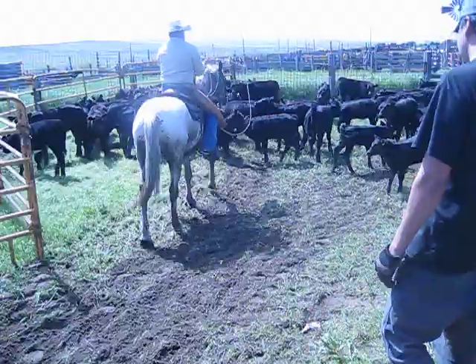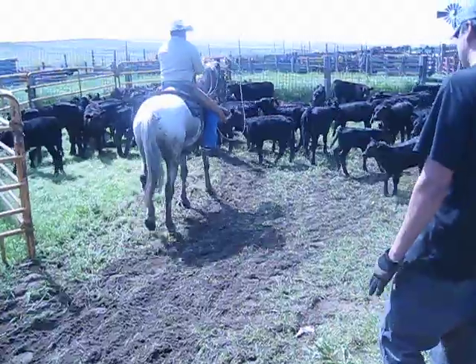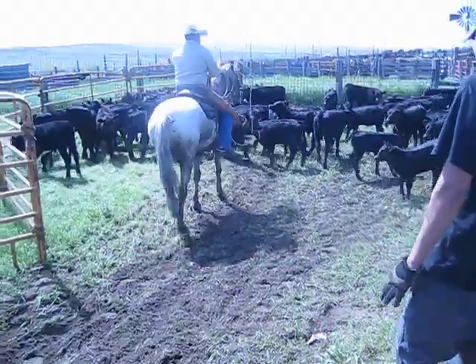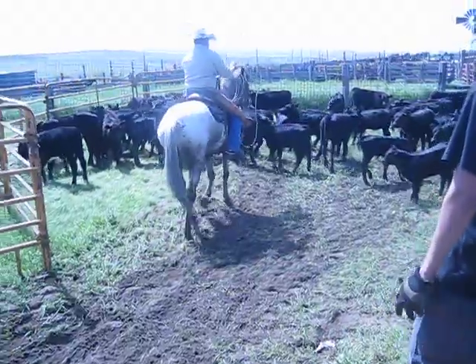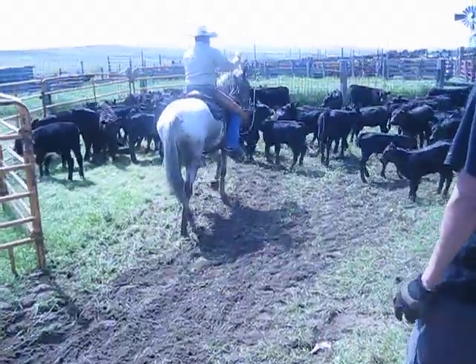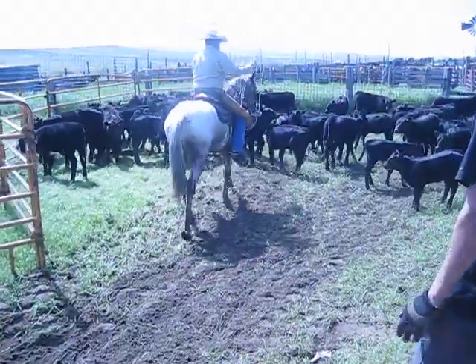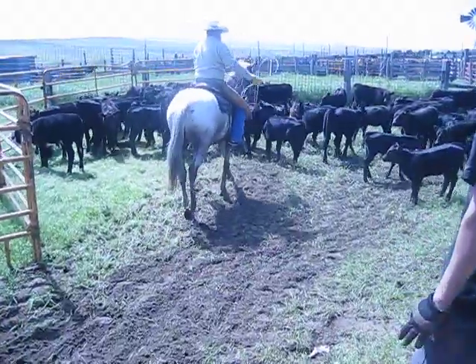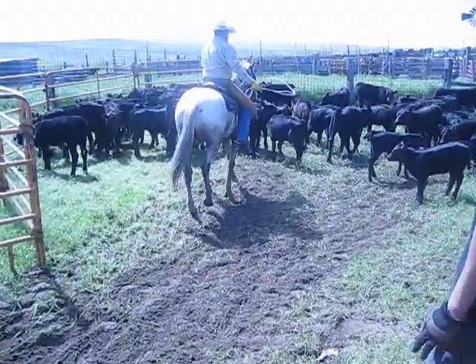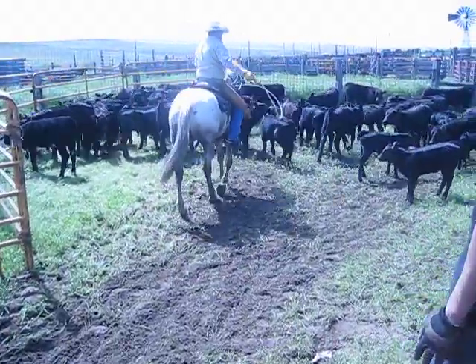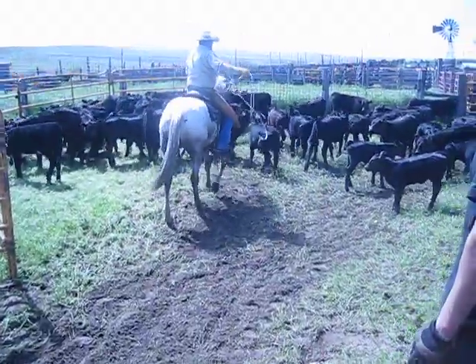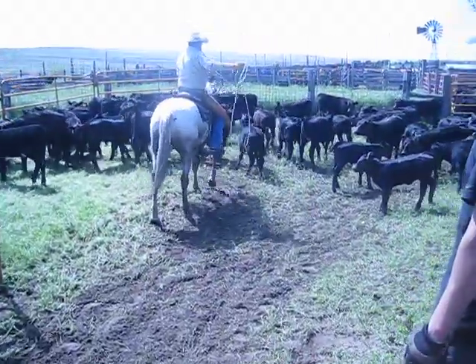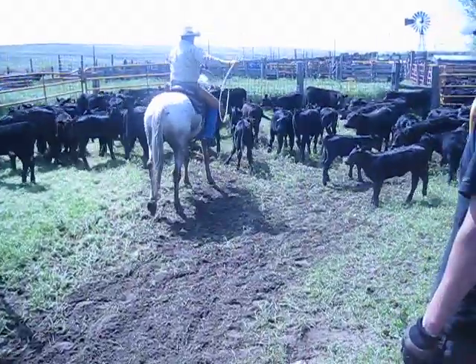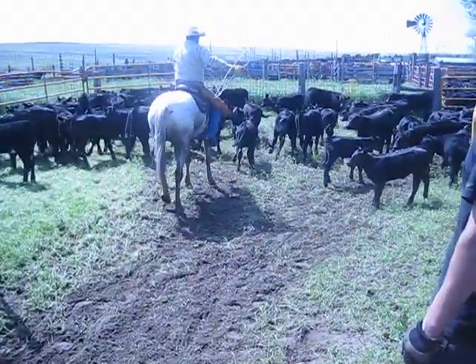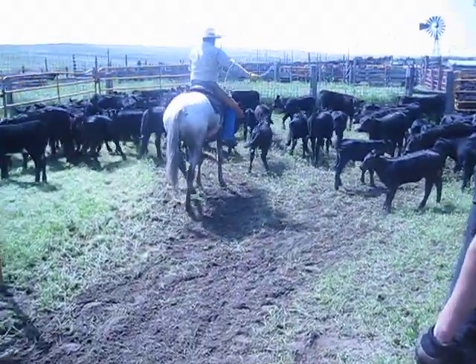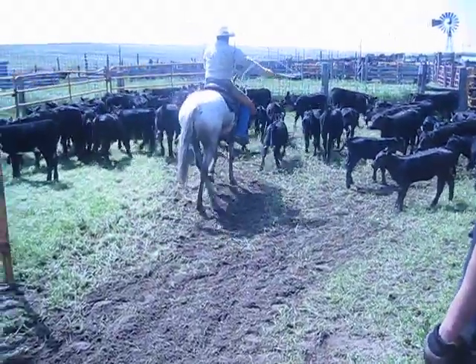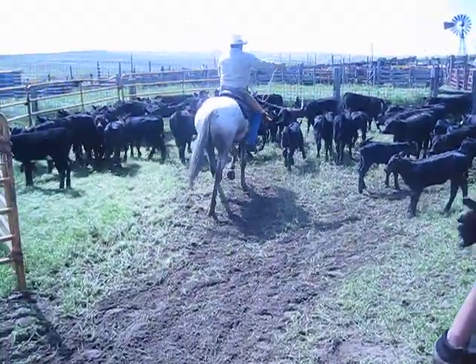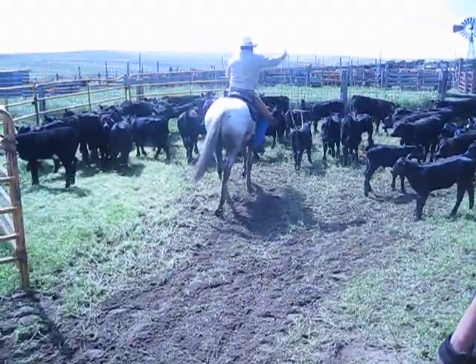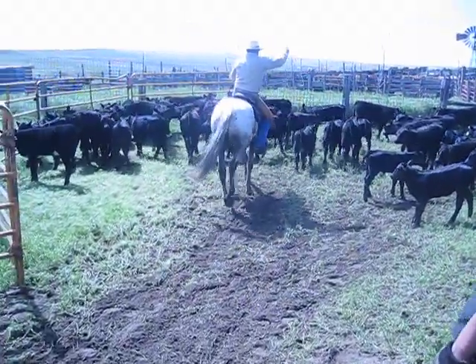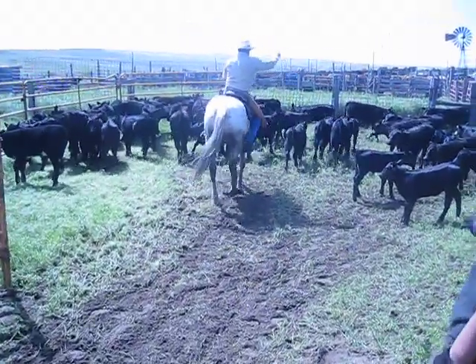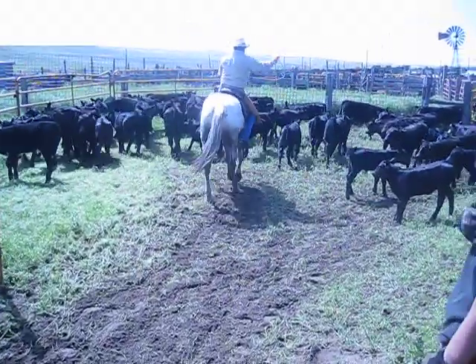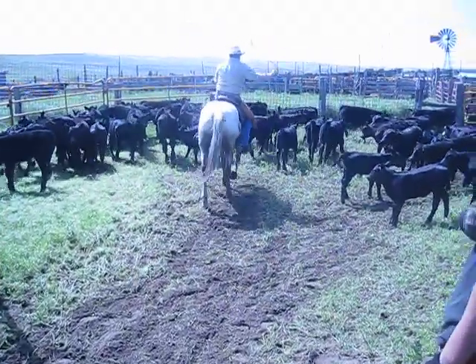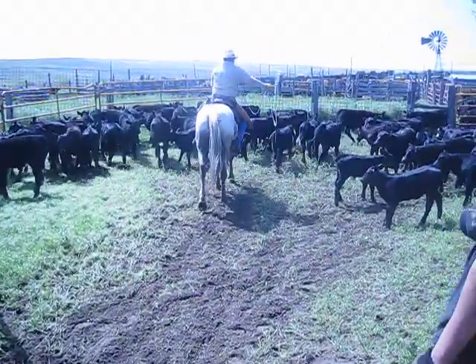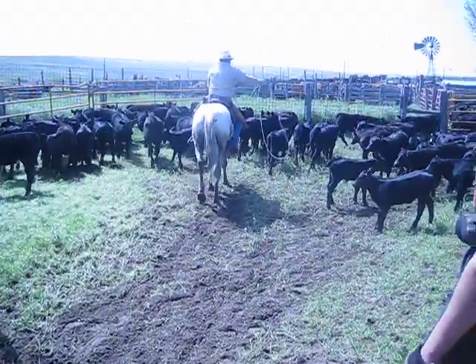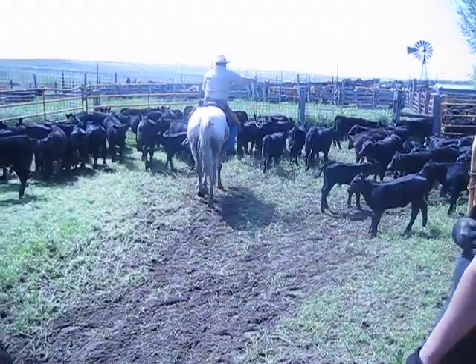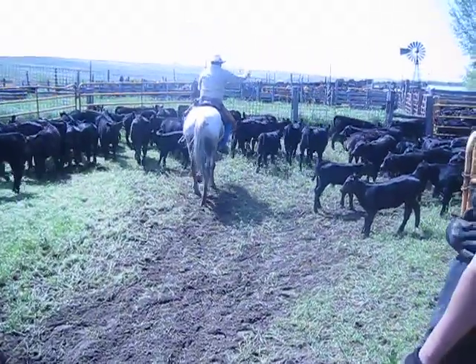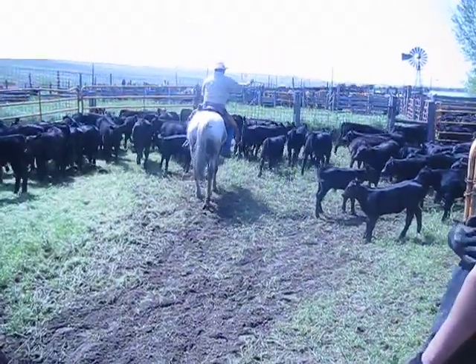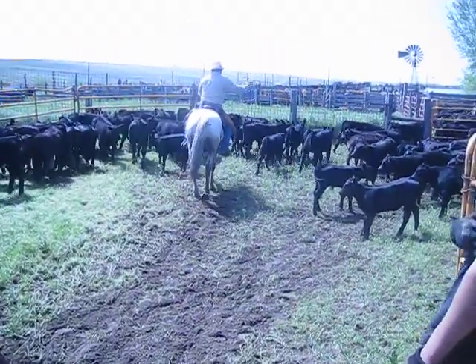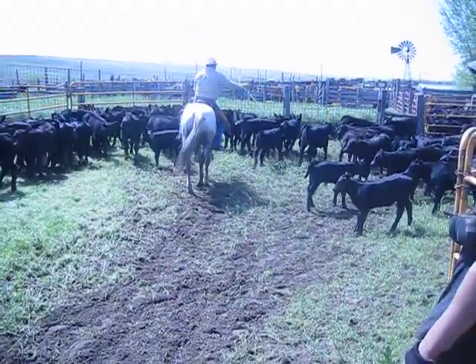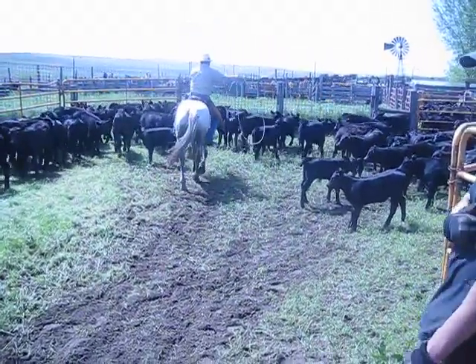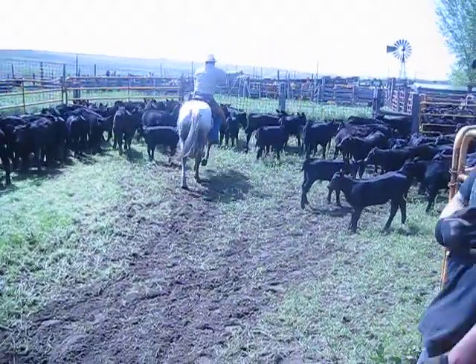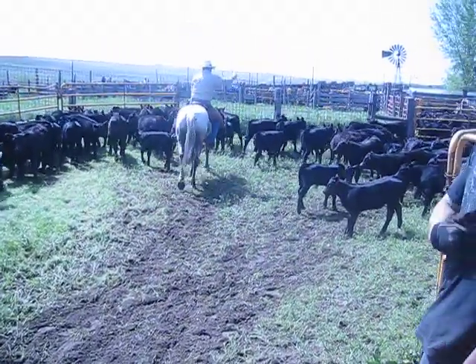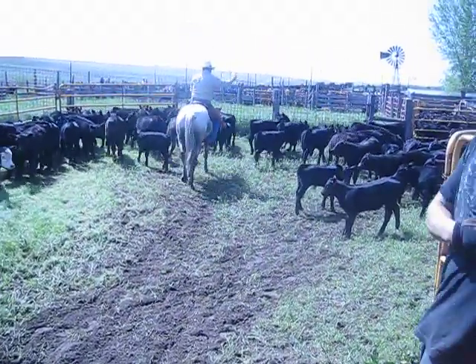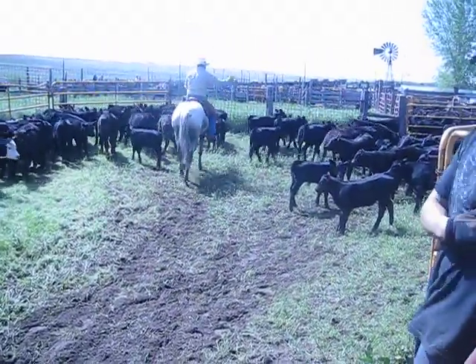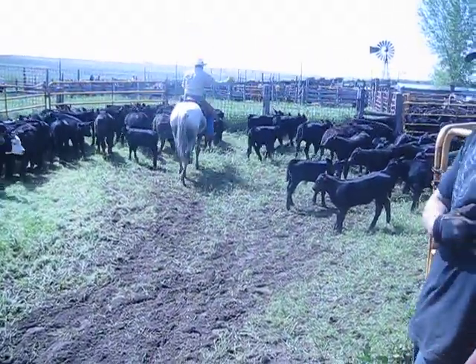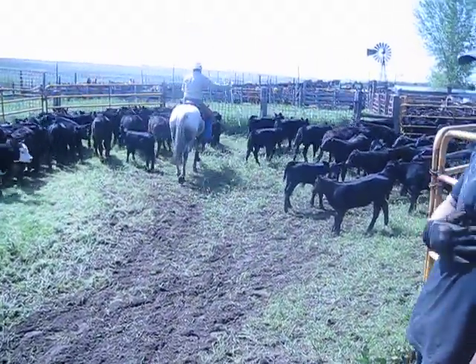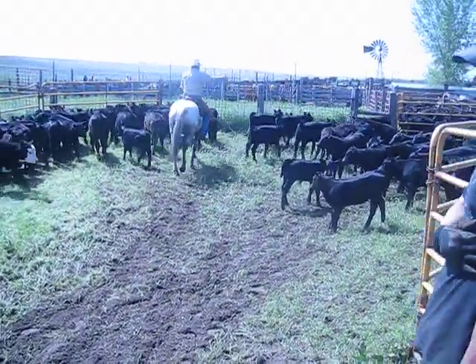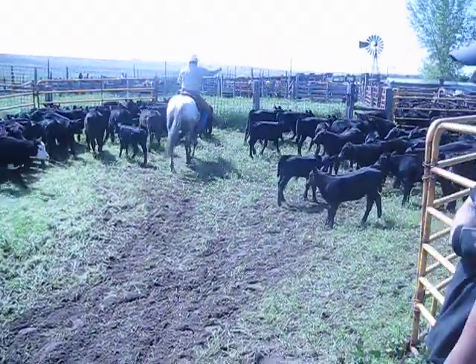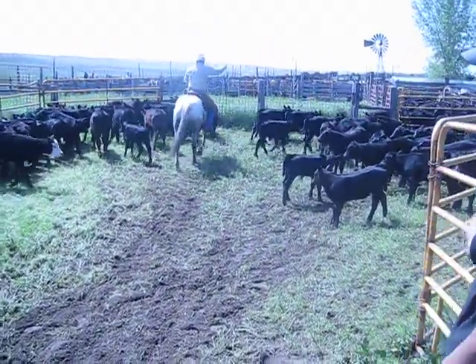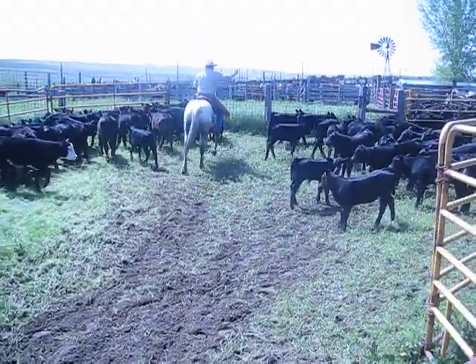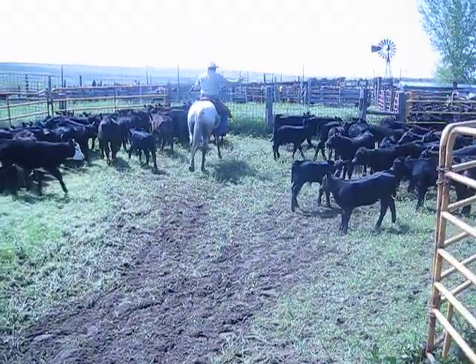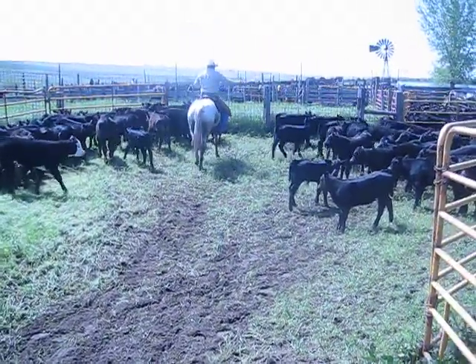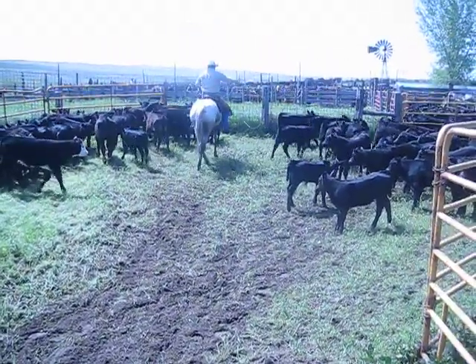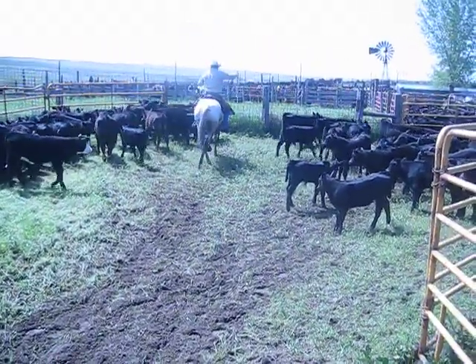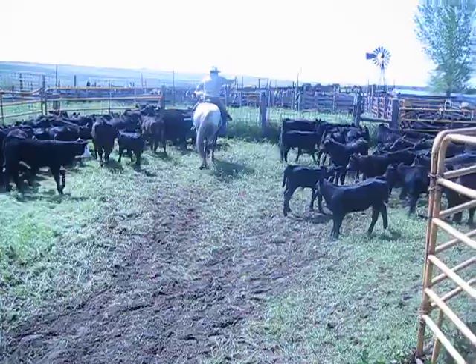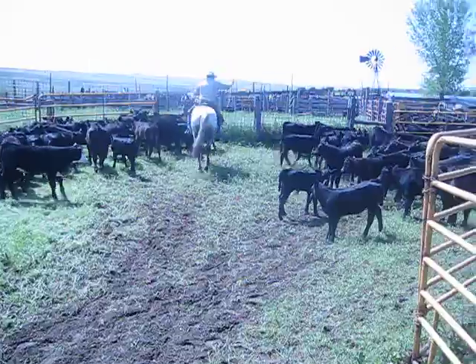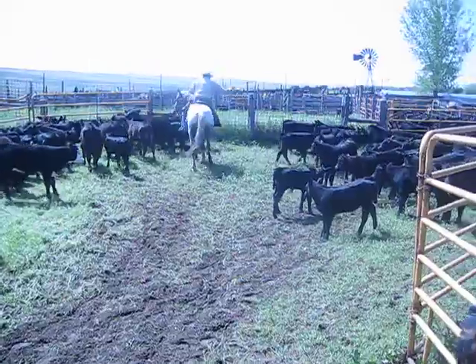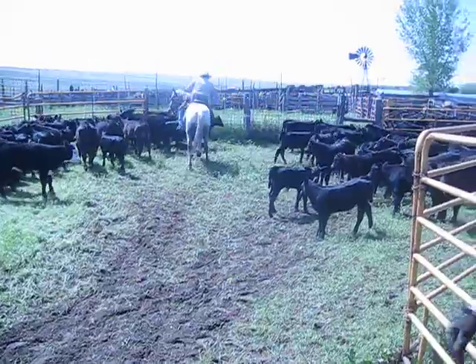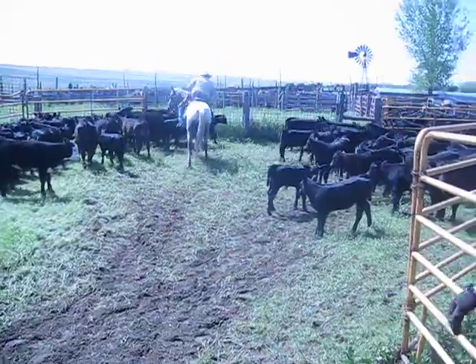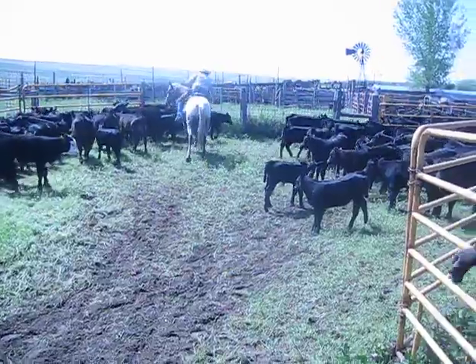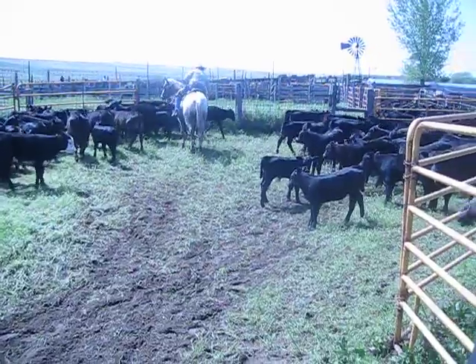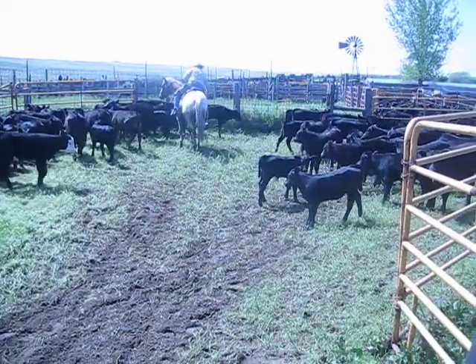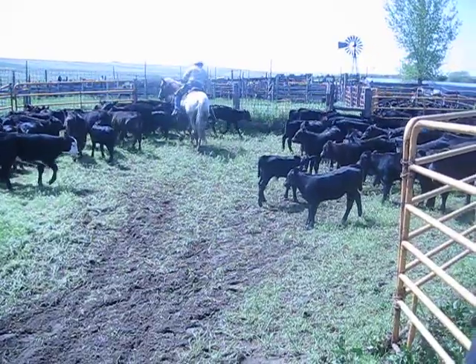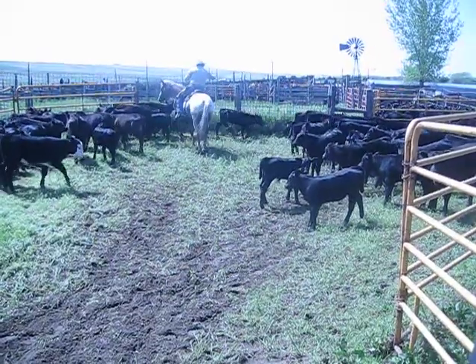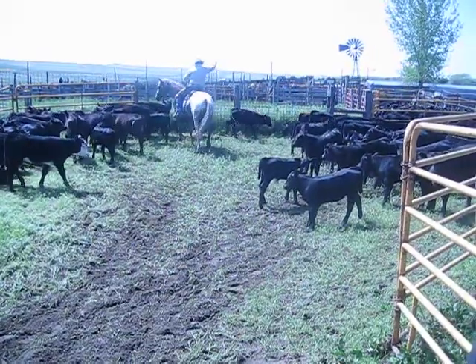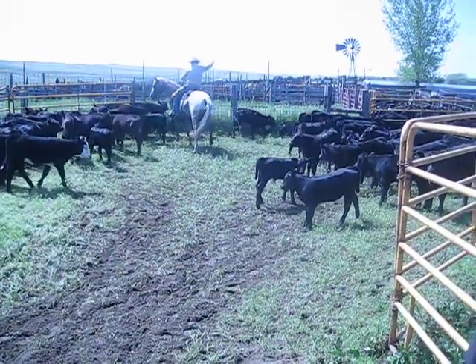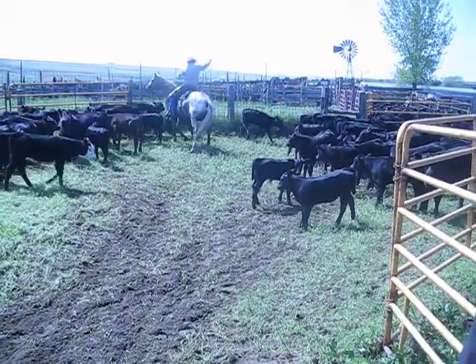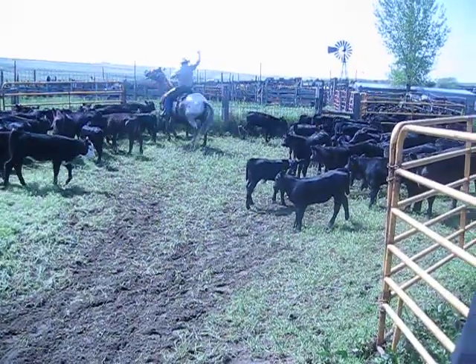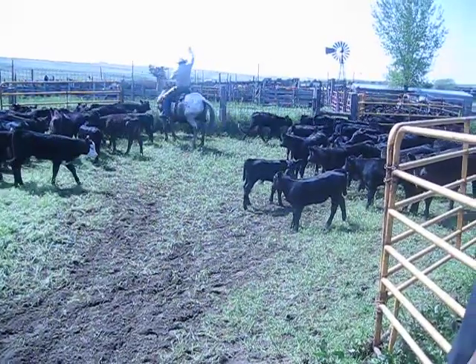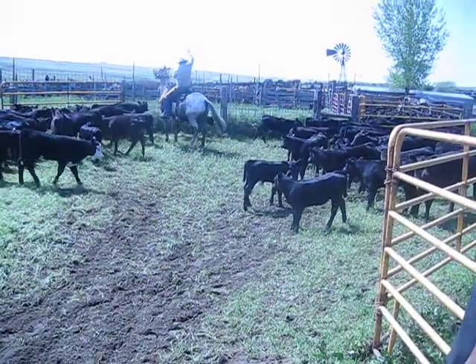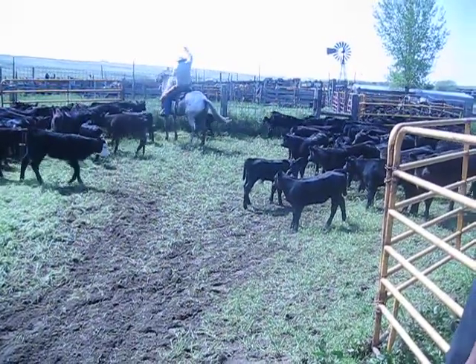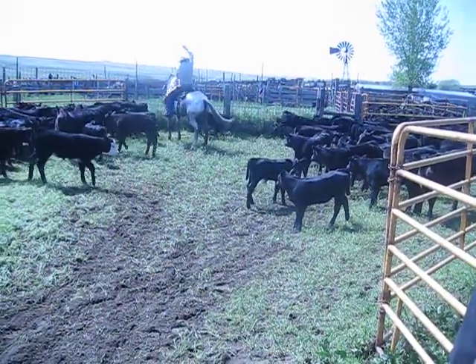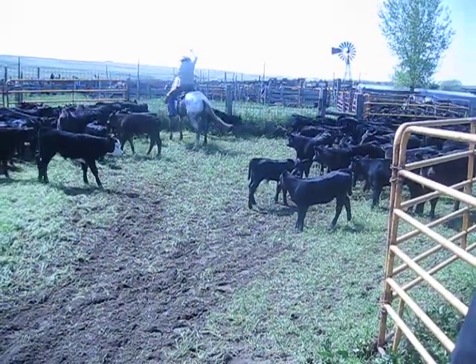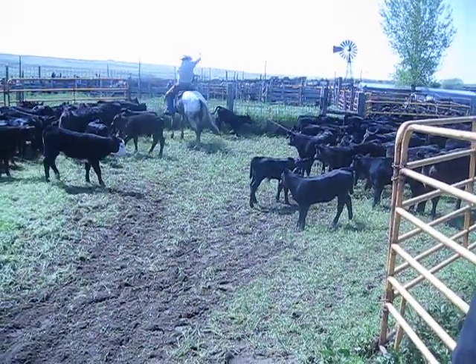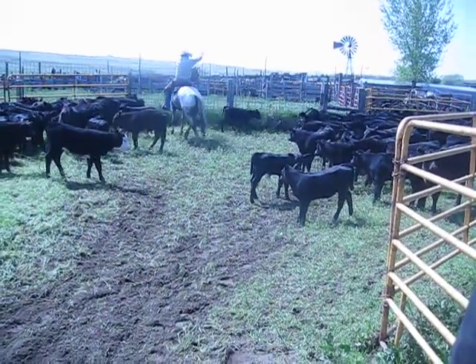Leland Hardy bringing it to you live, May 23rd, 2010. Now we're about to rope the horse, rope the calf. Up underneath, grab one by the leg and snatch.